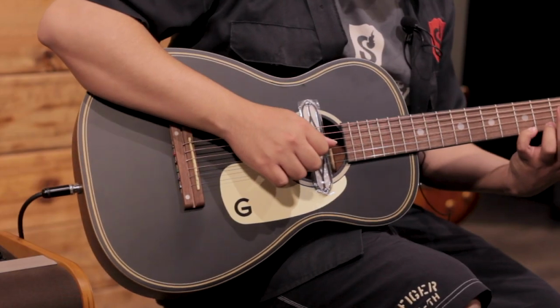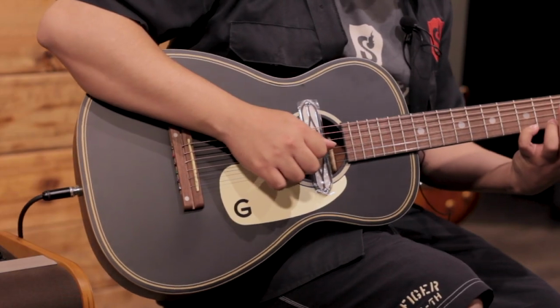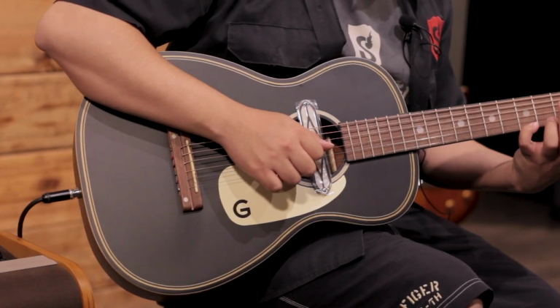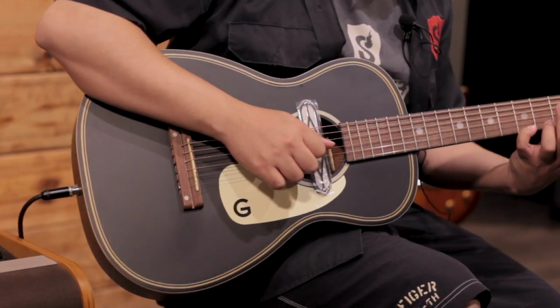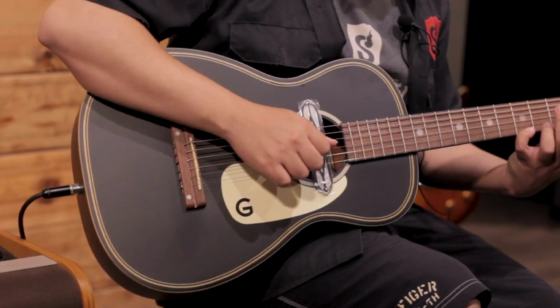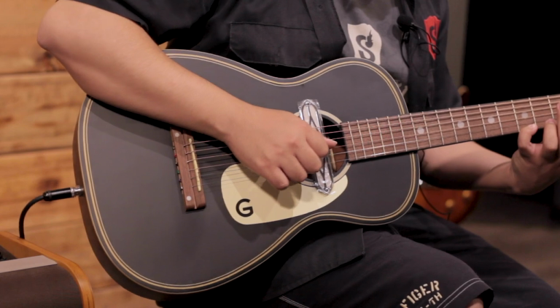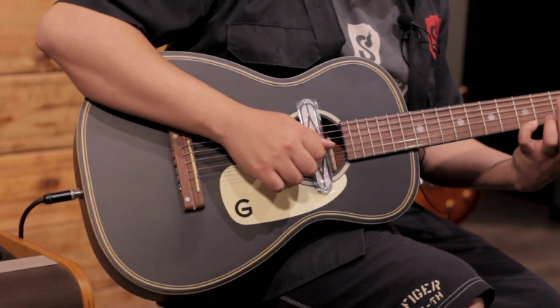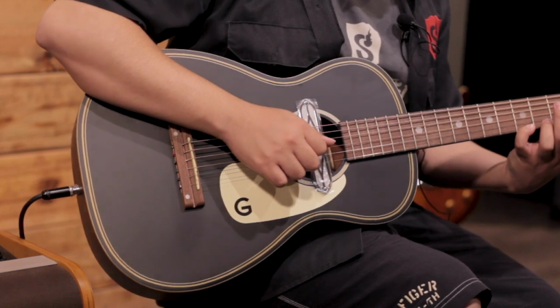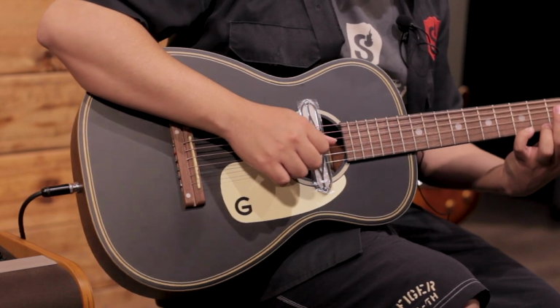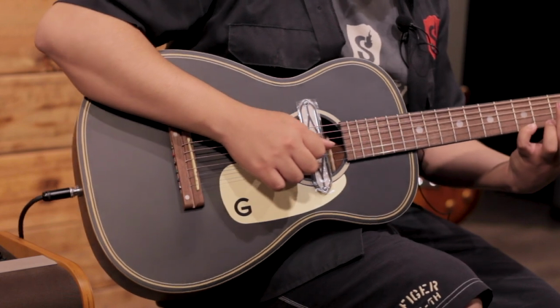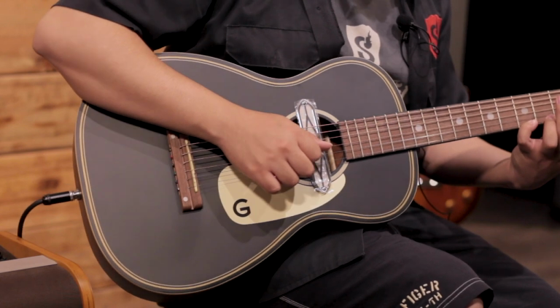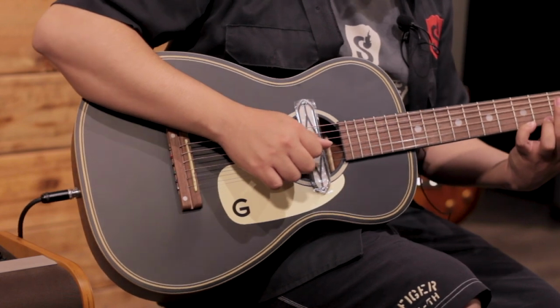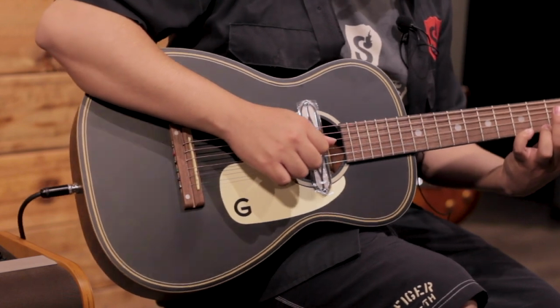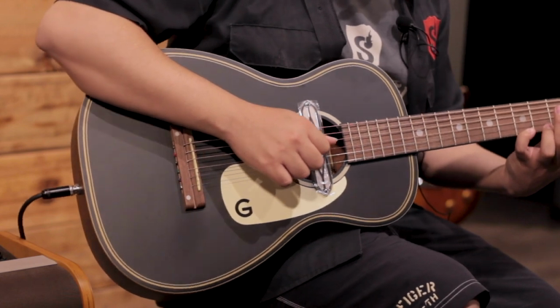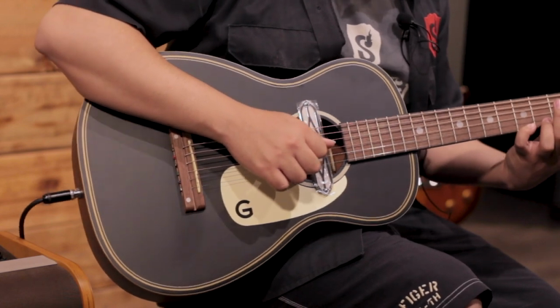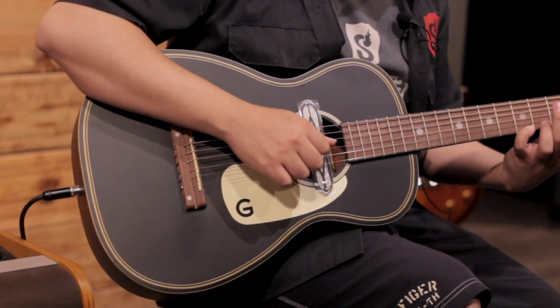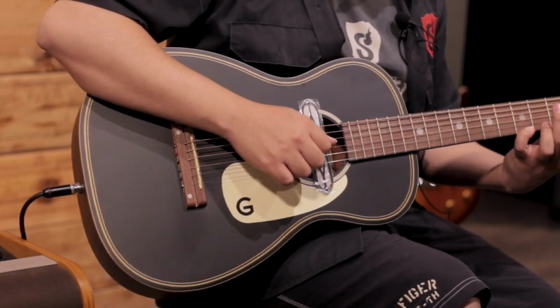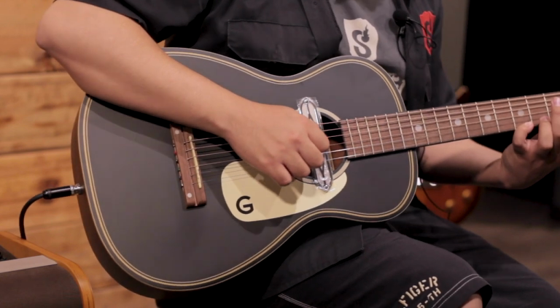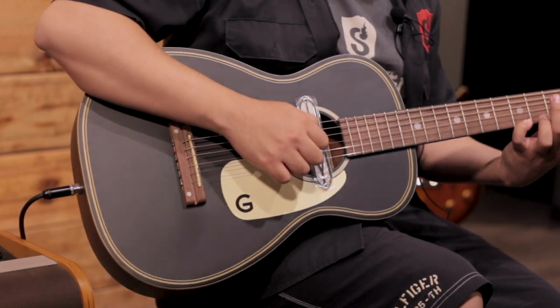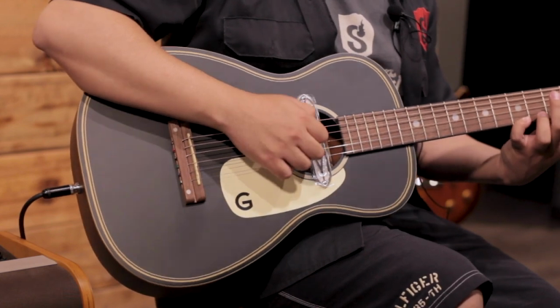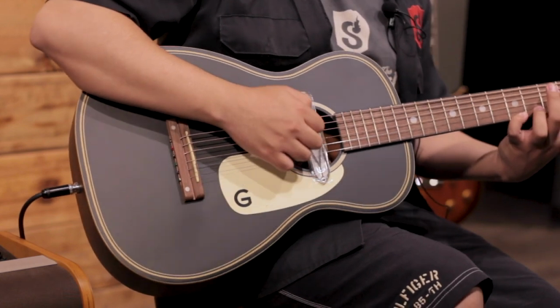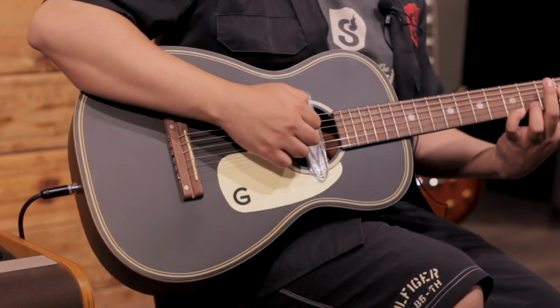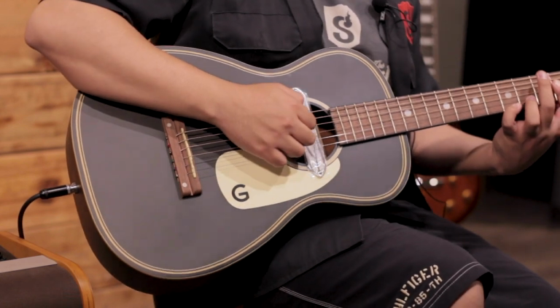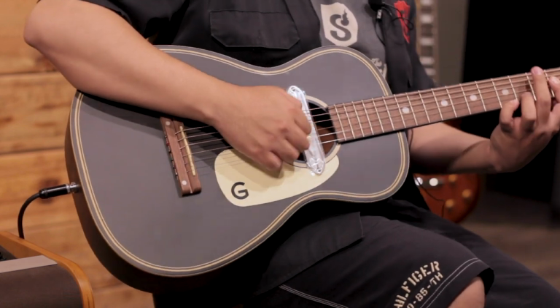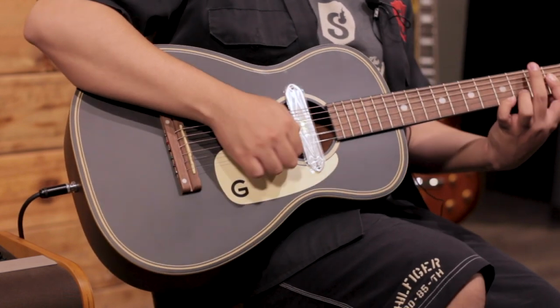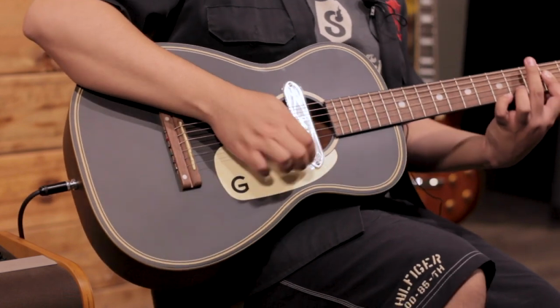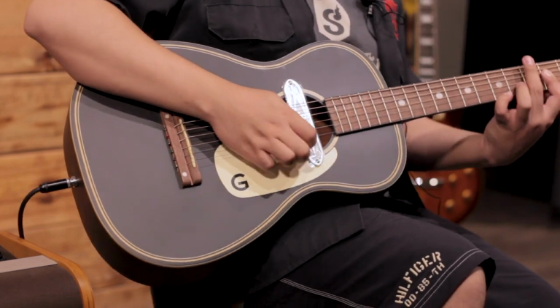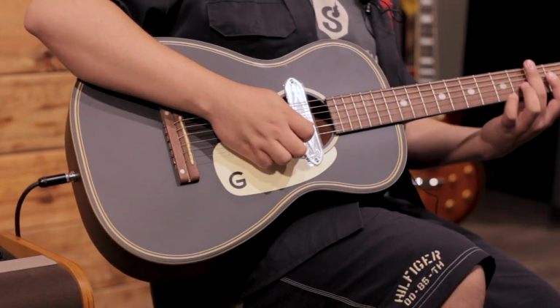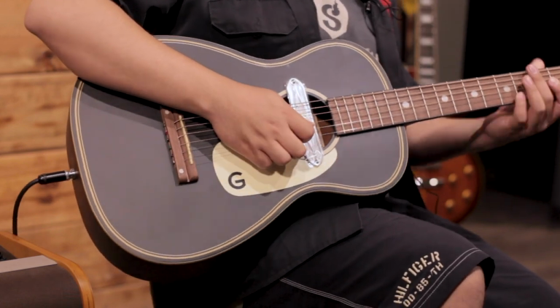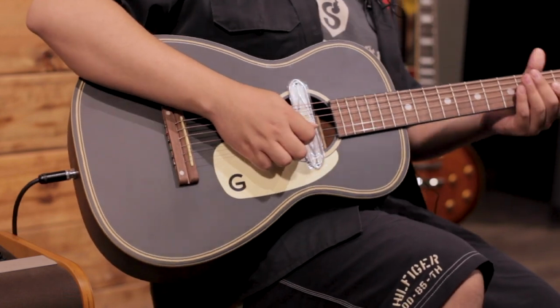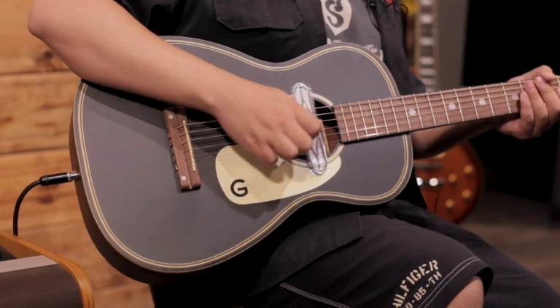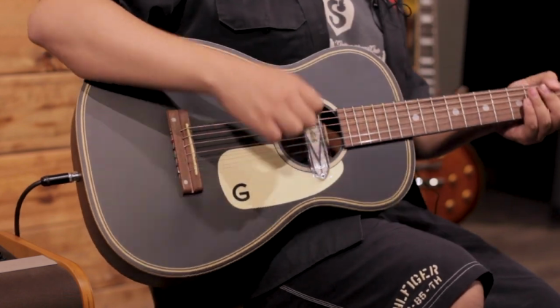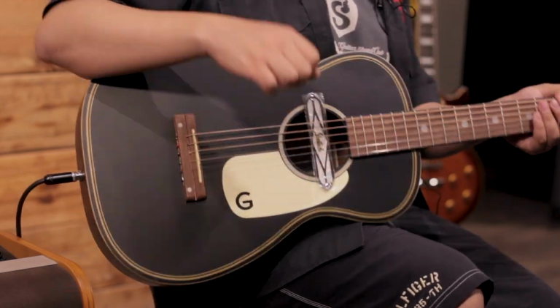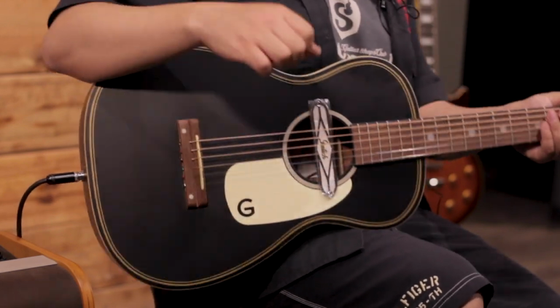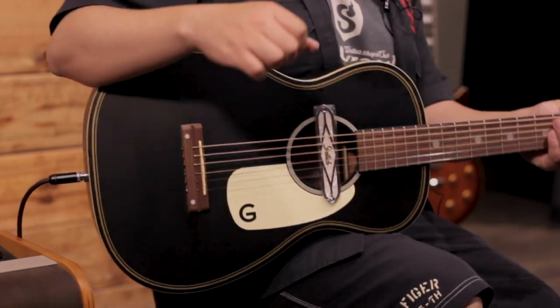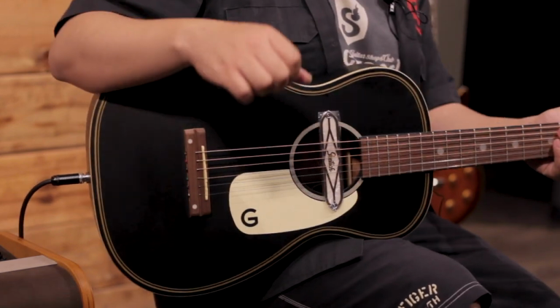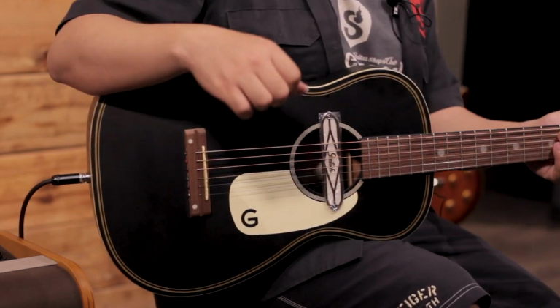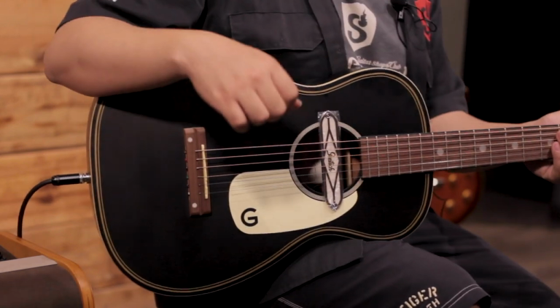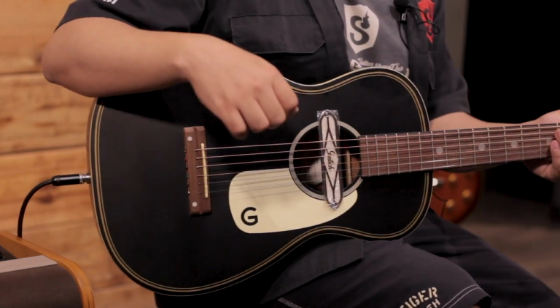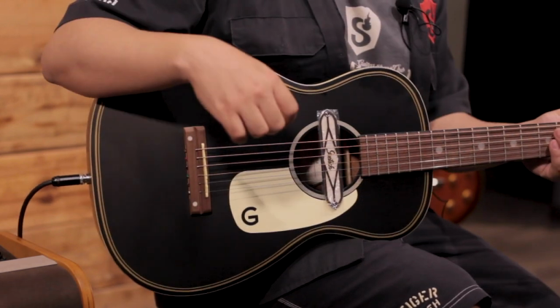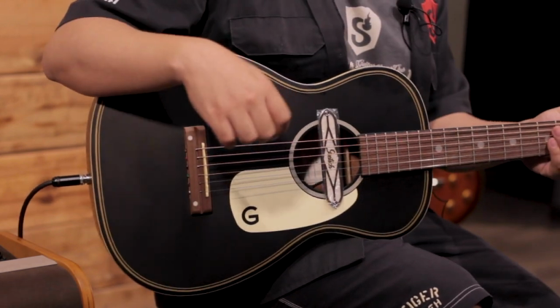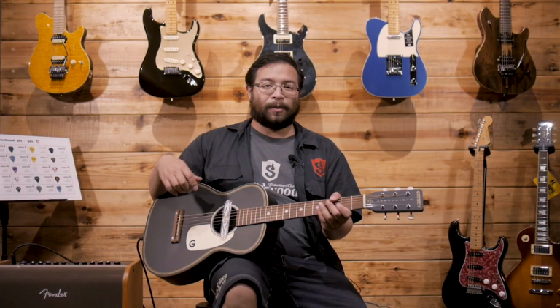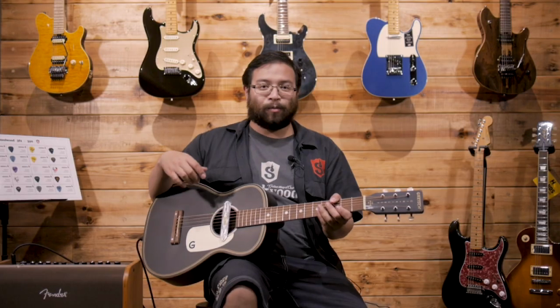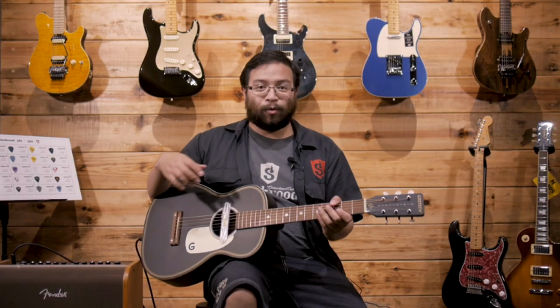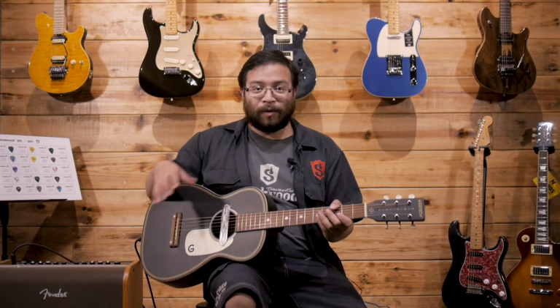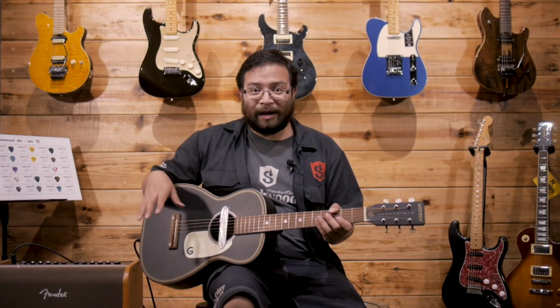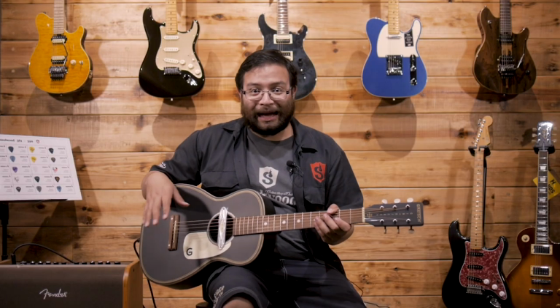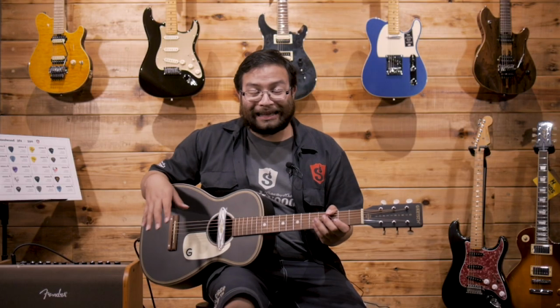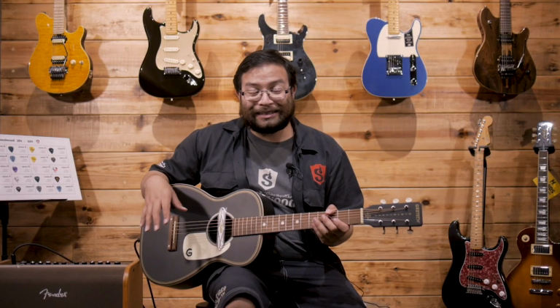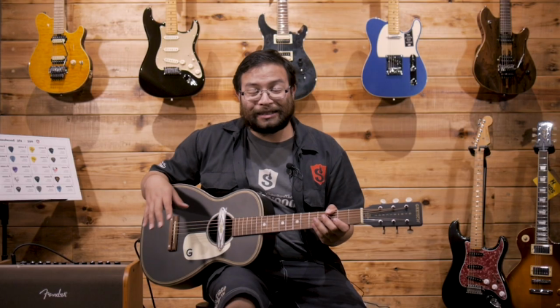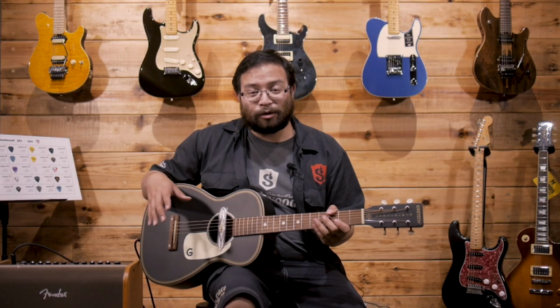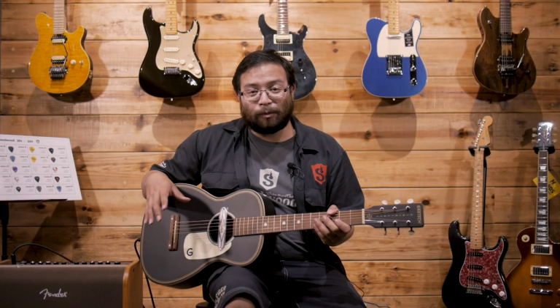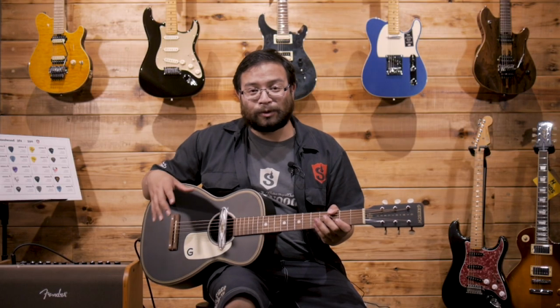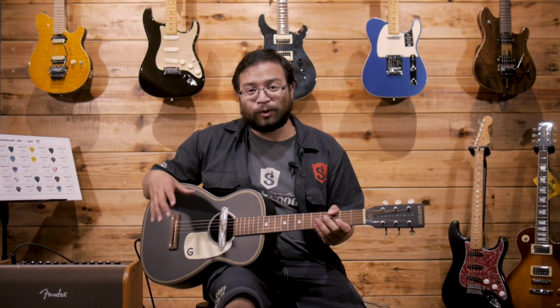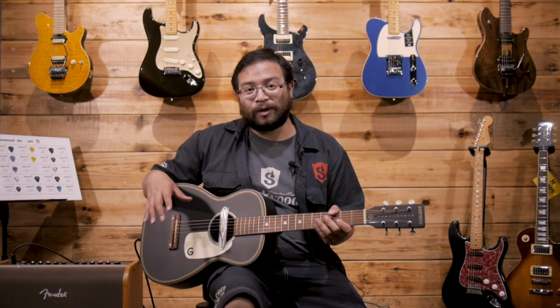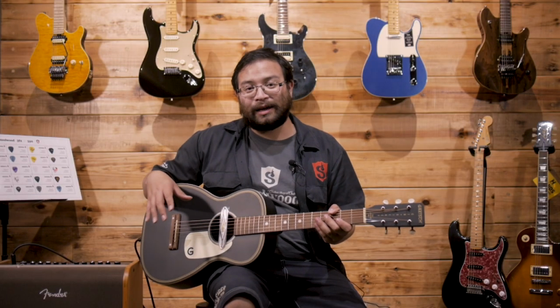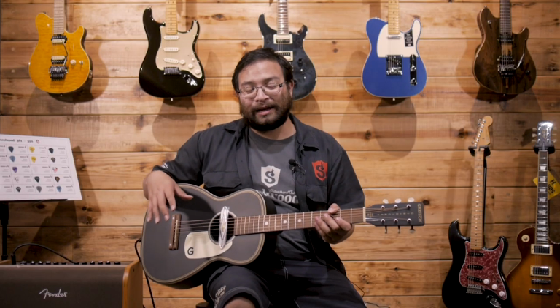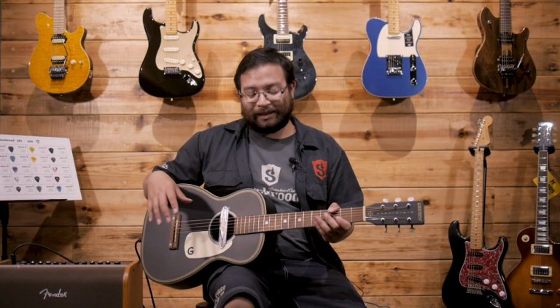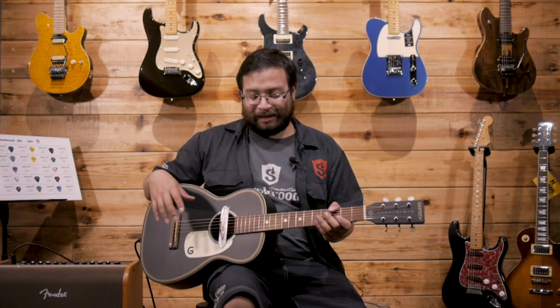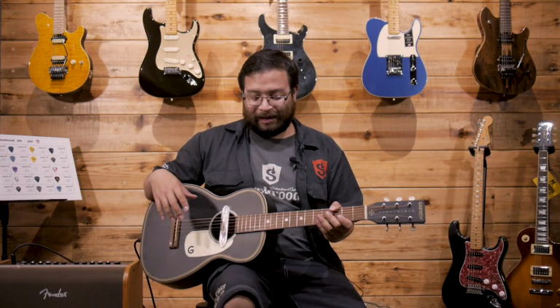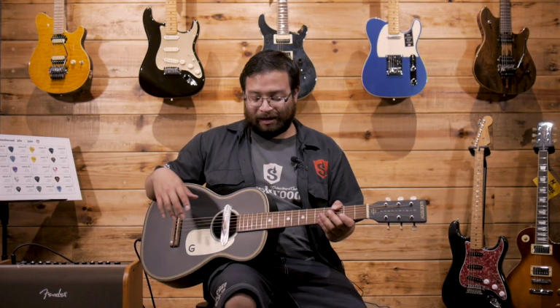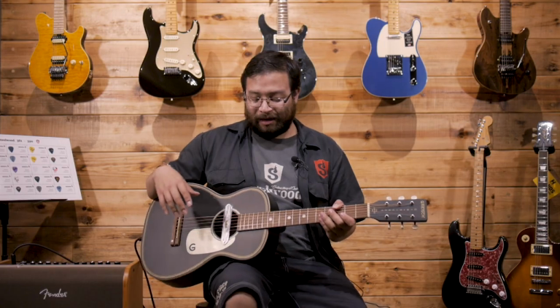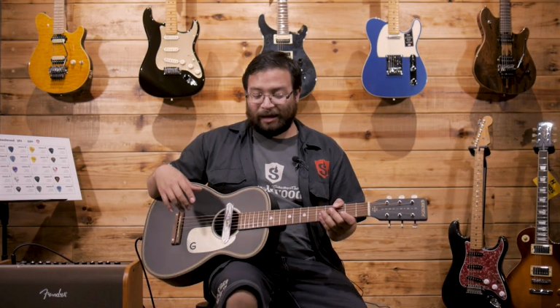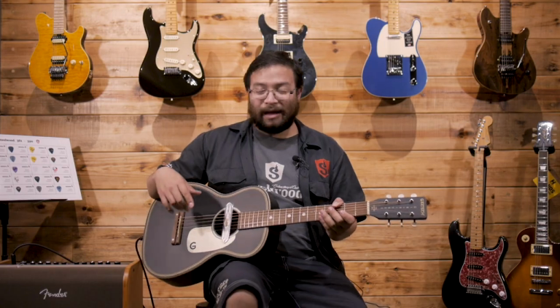Y en cuanto al sonido acústico, no cambia mucho. Muy bien, así es como suena la guitarra.